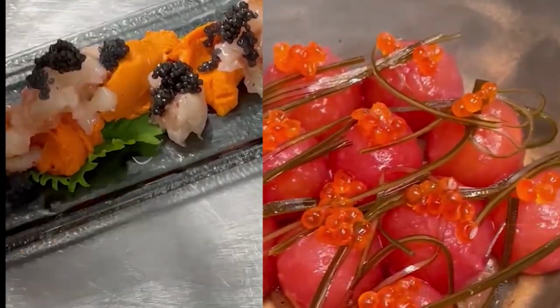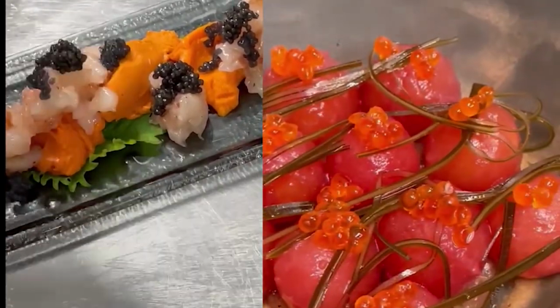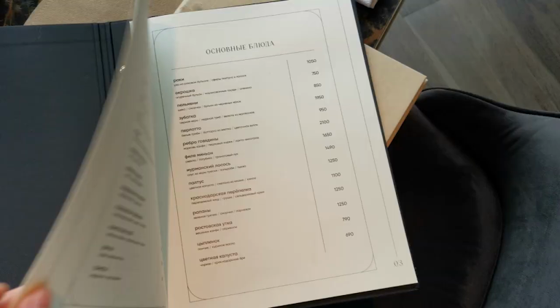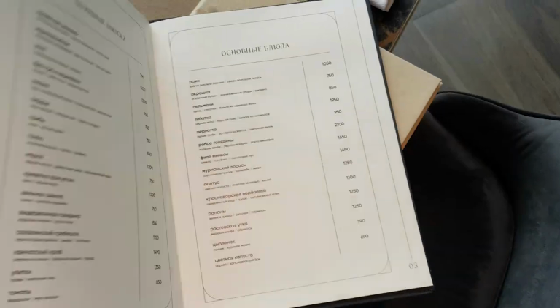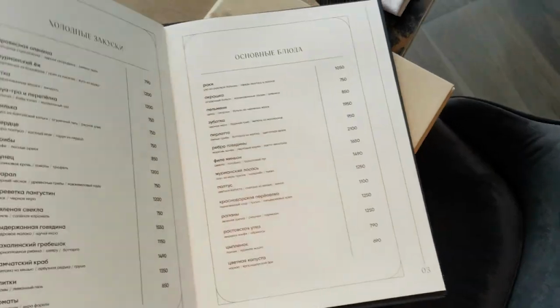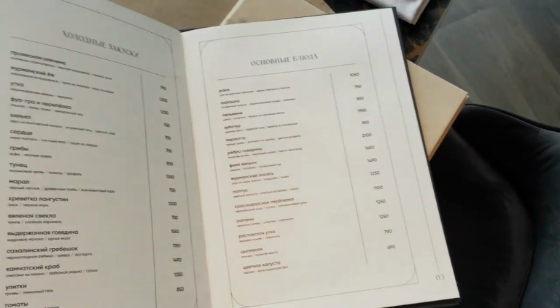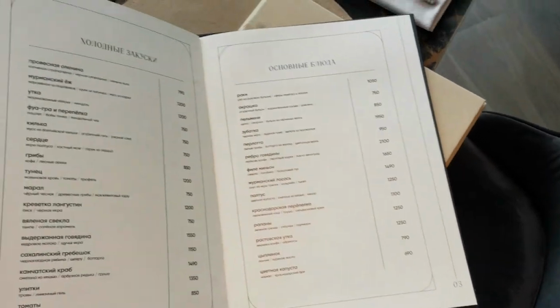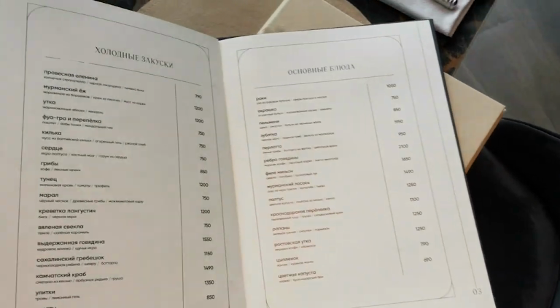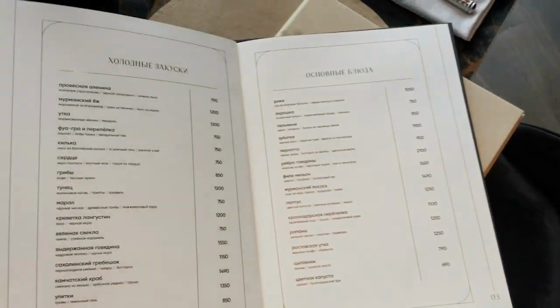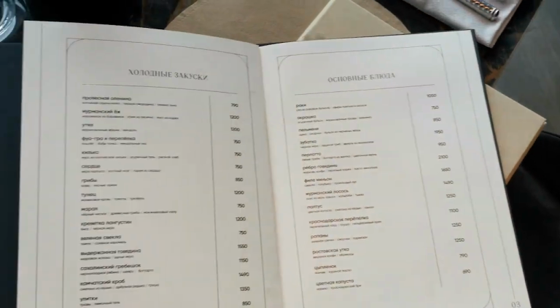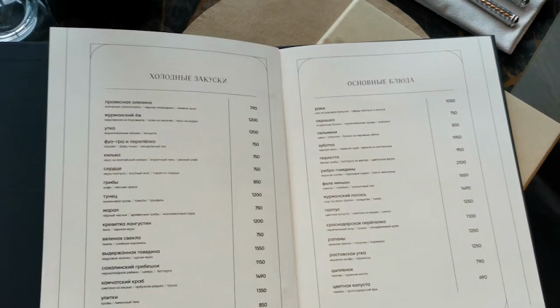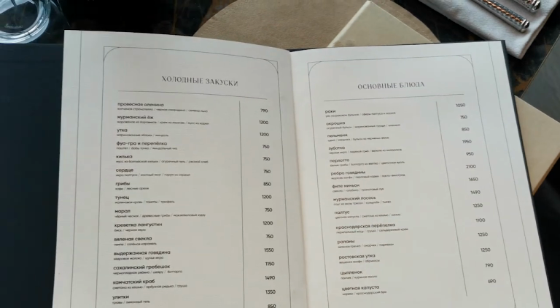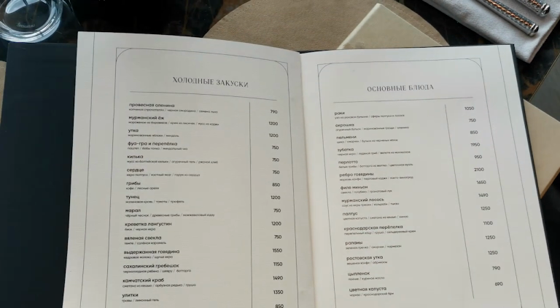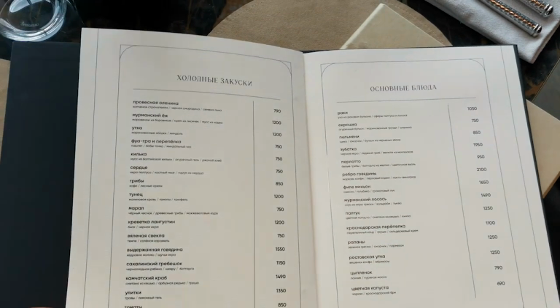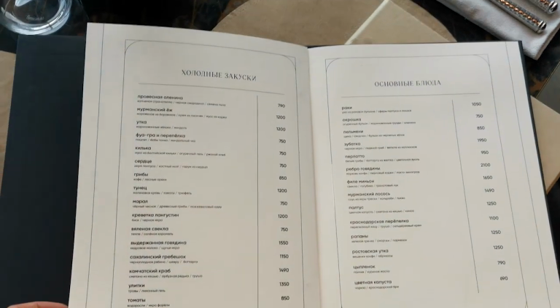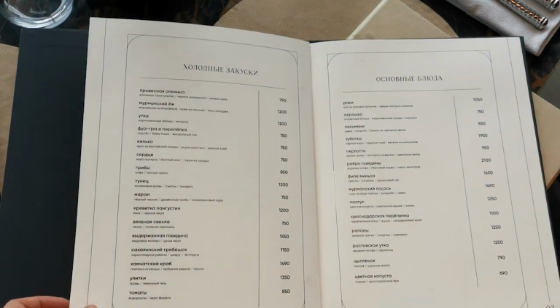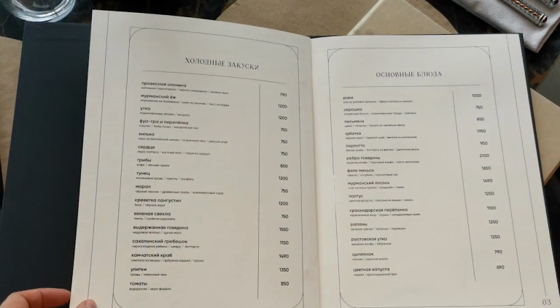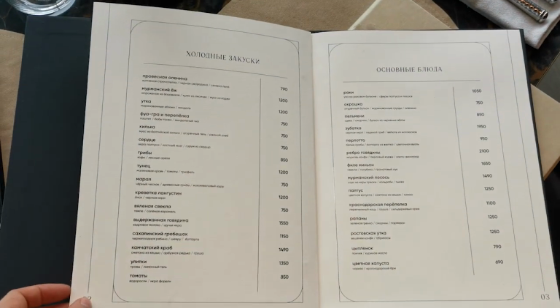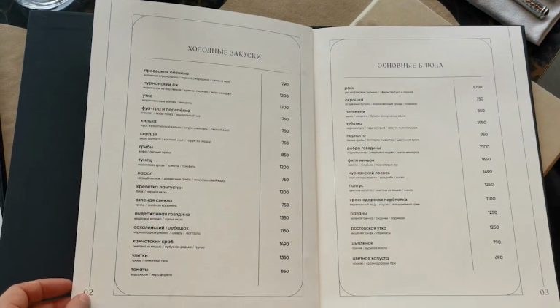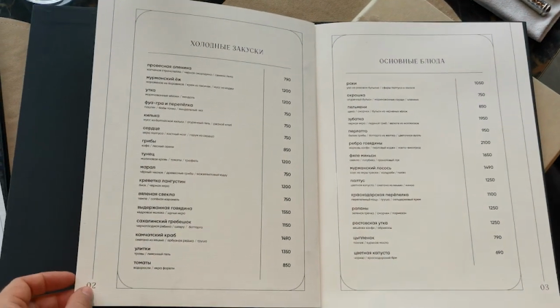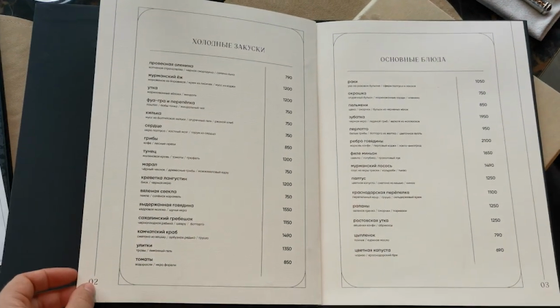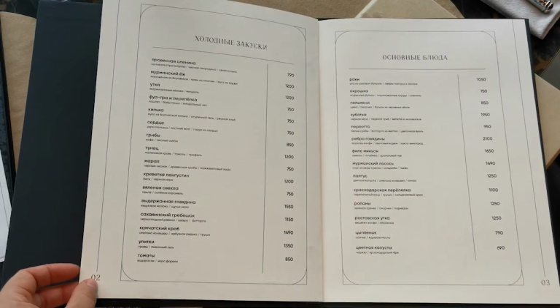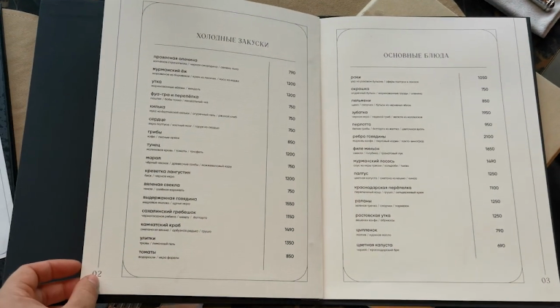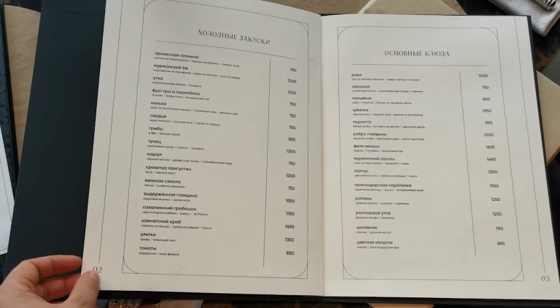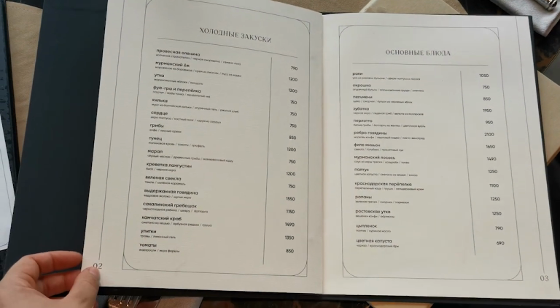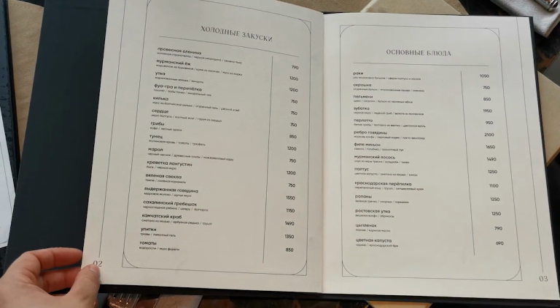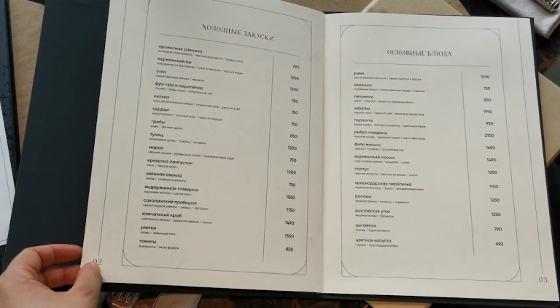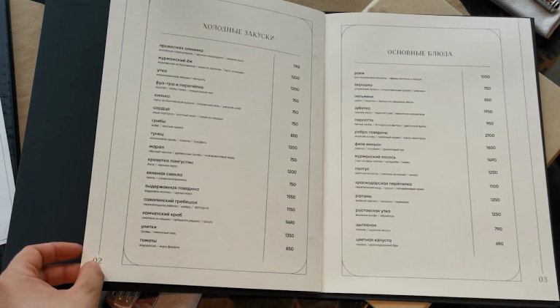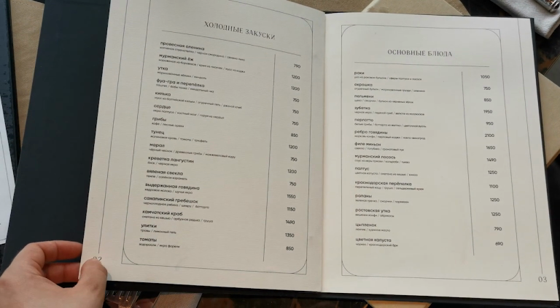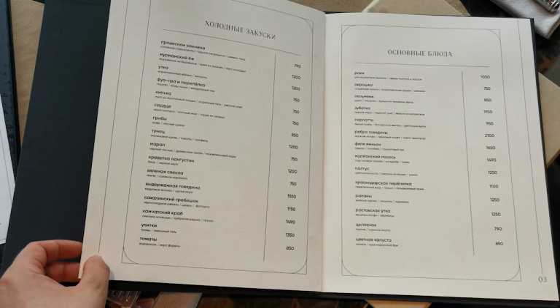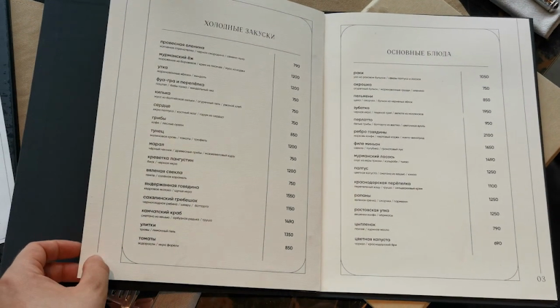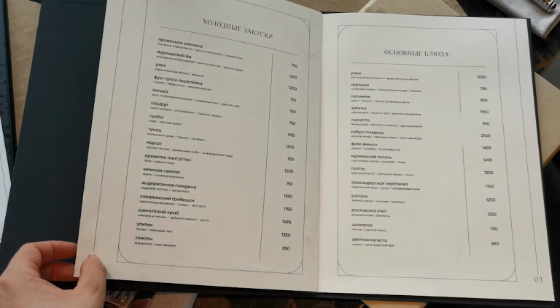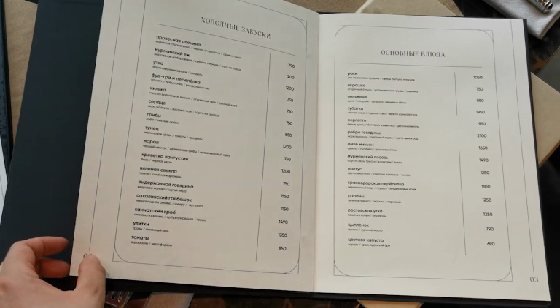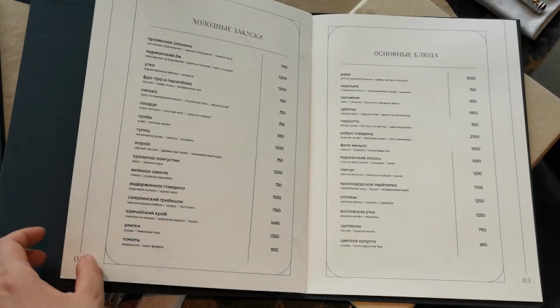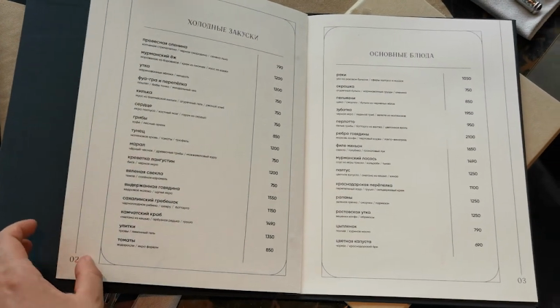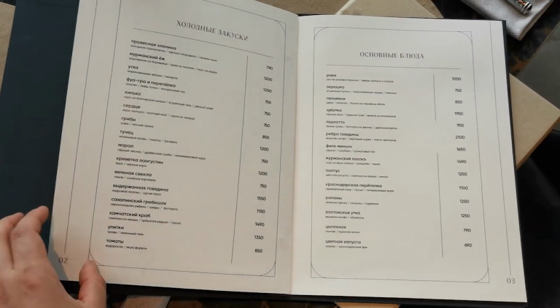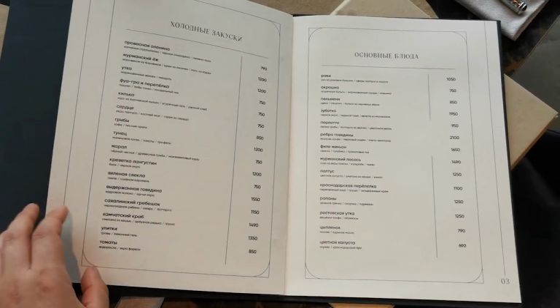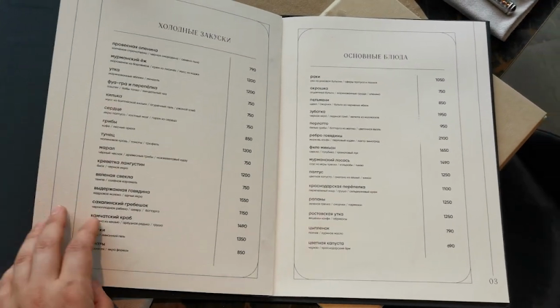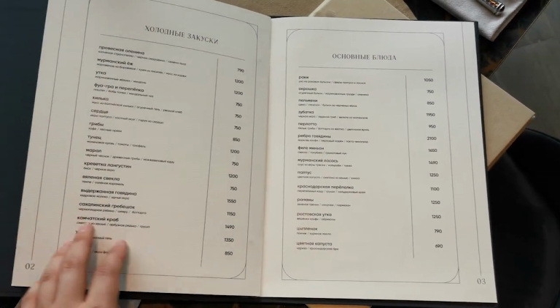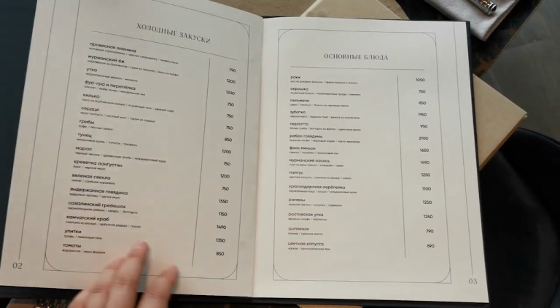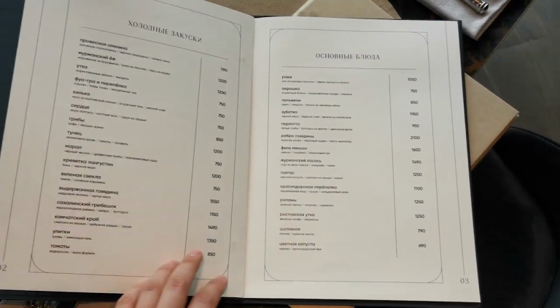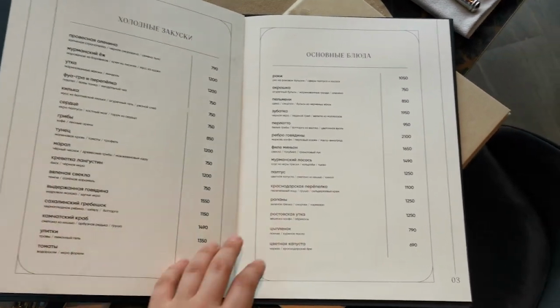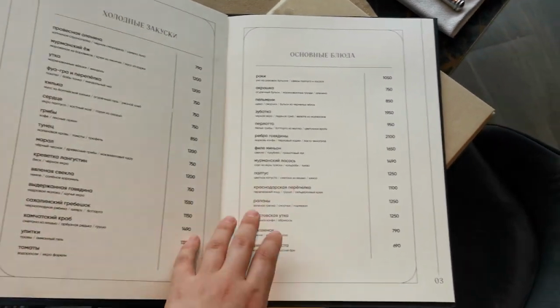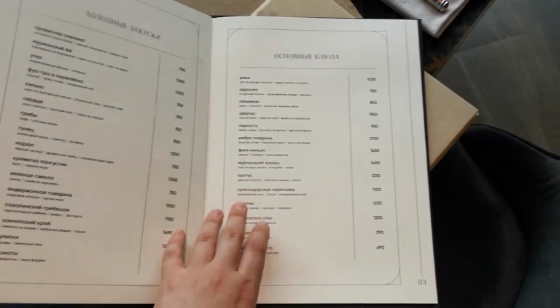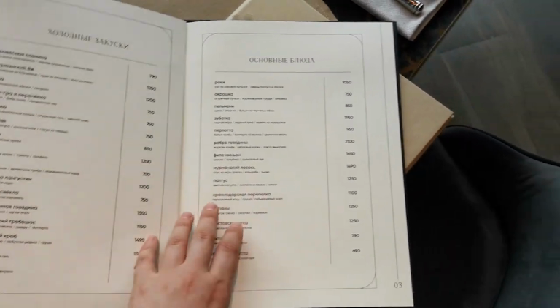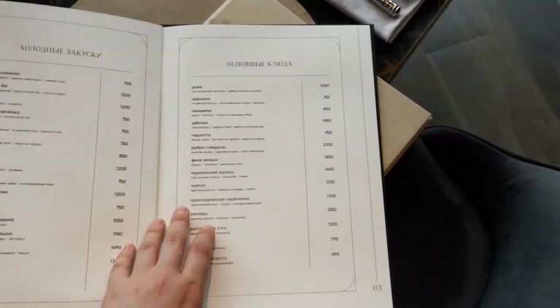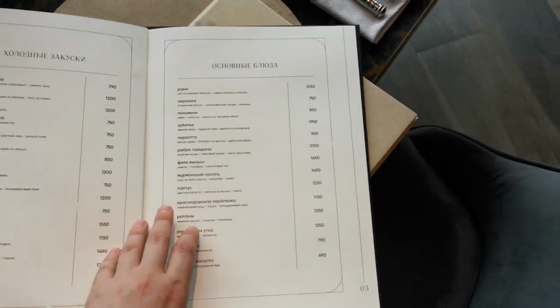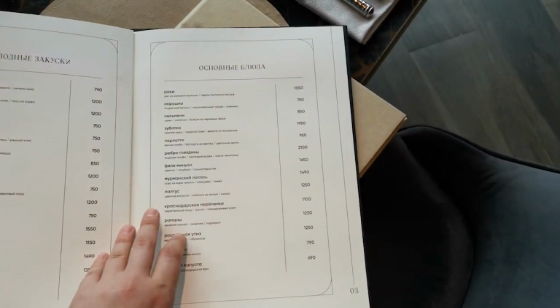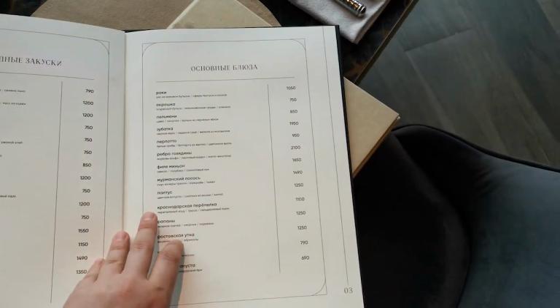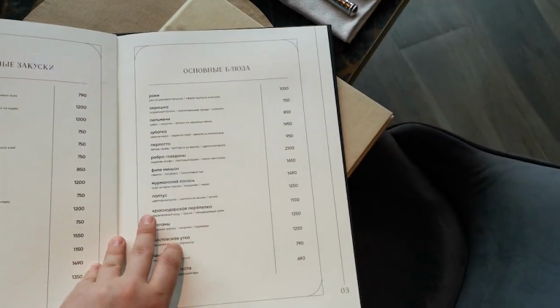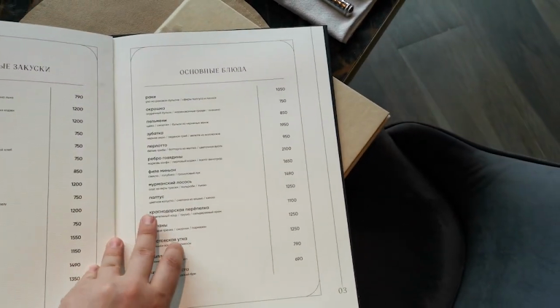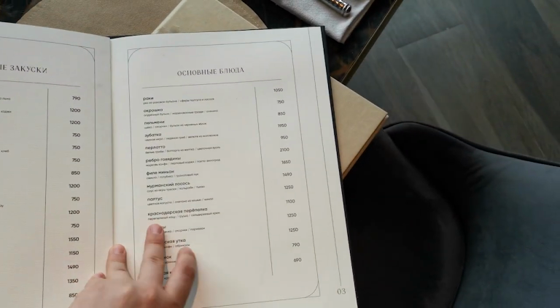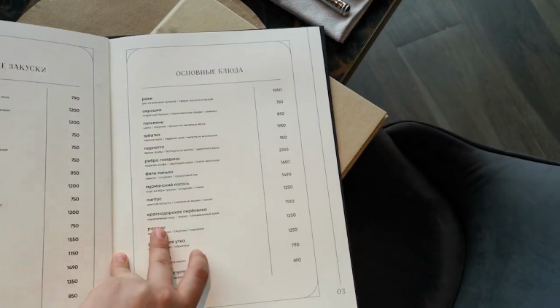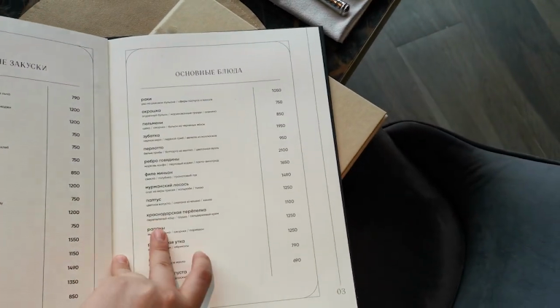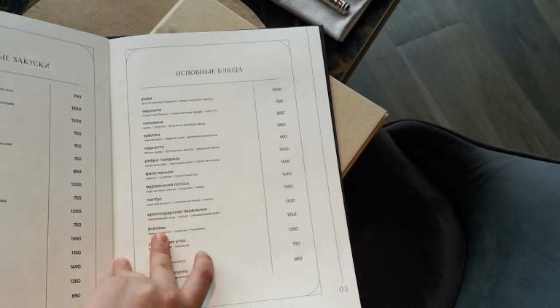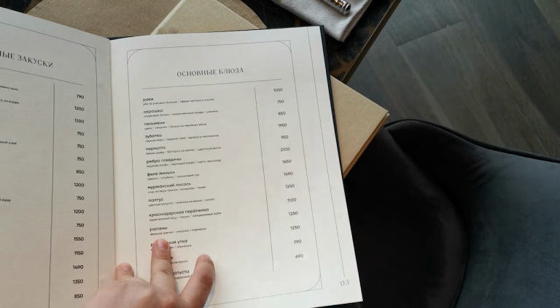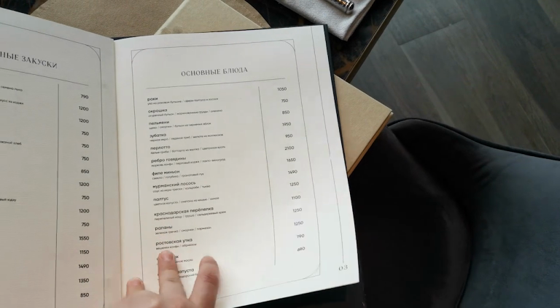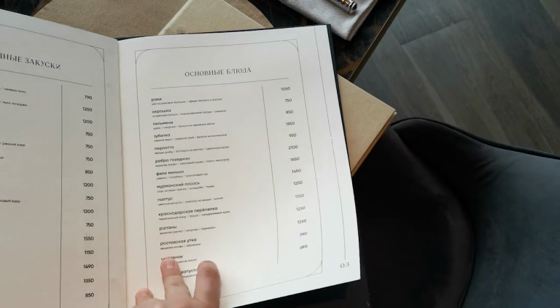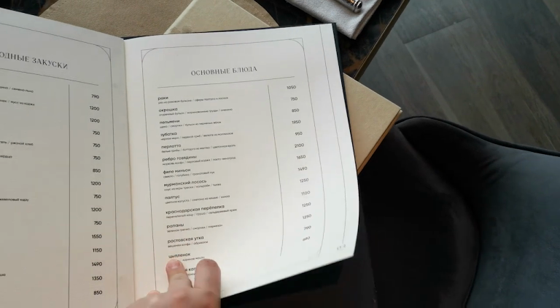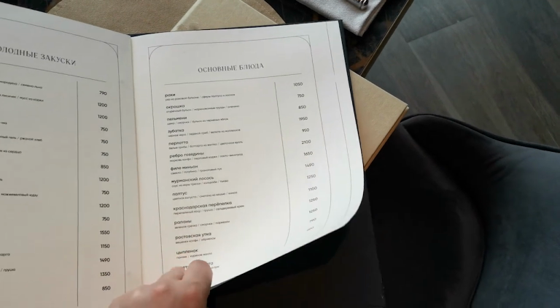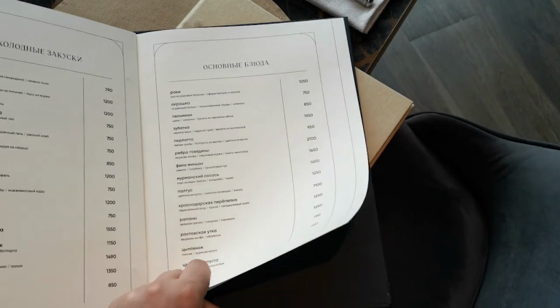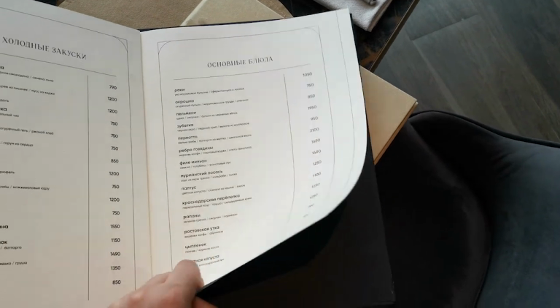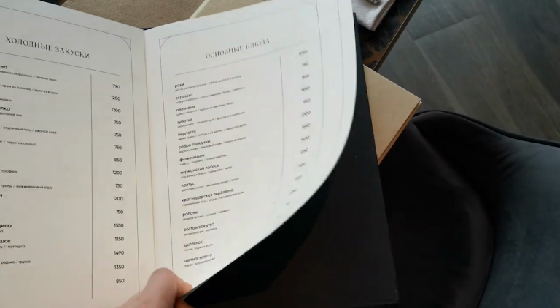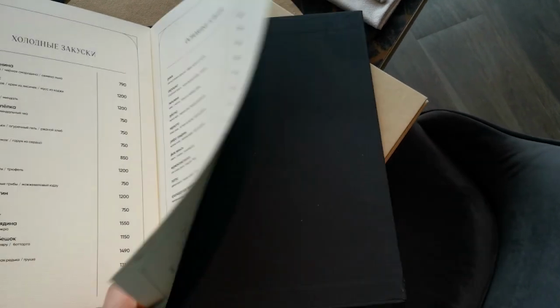The second section is hot dishes prepared from poultry, meat and fish.